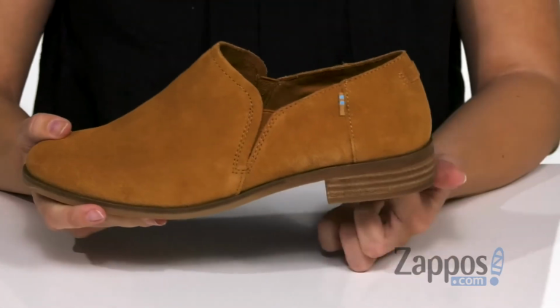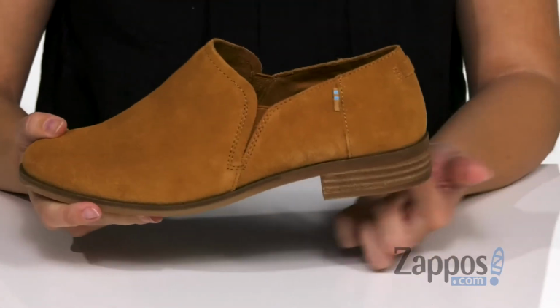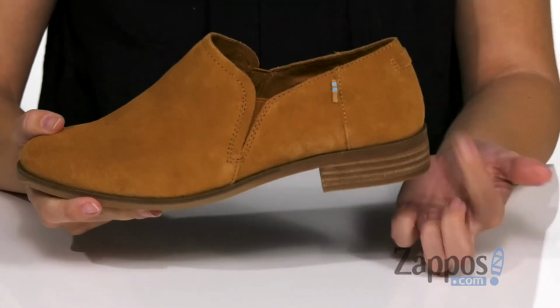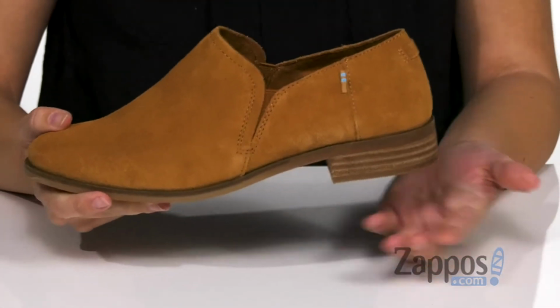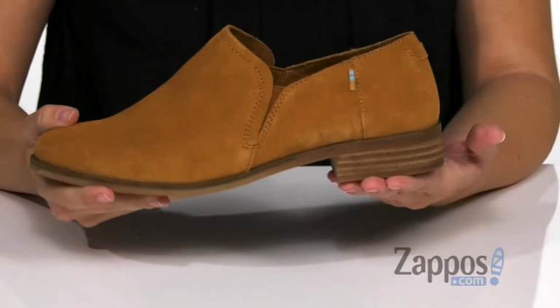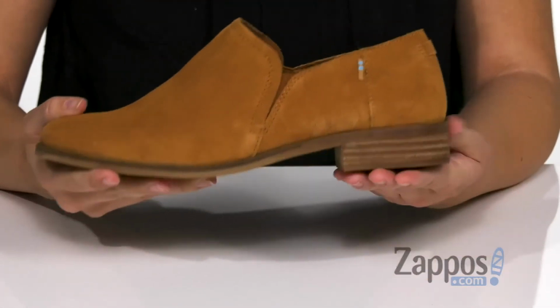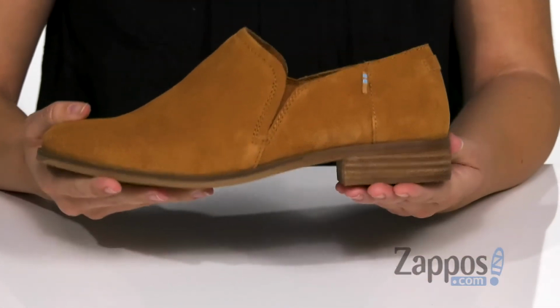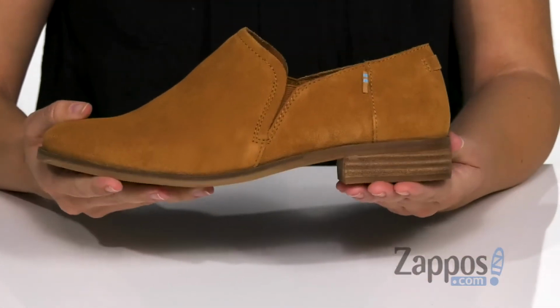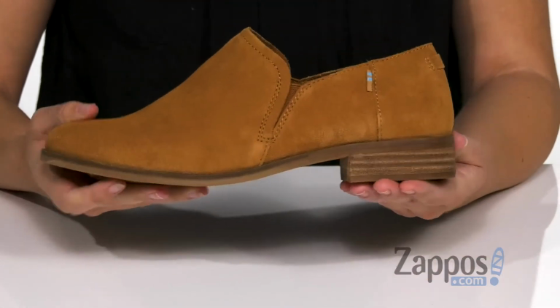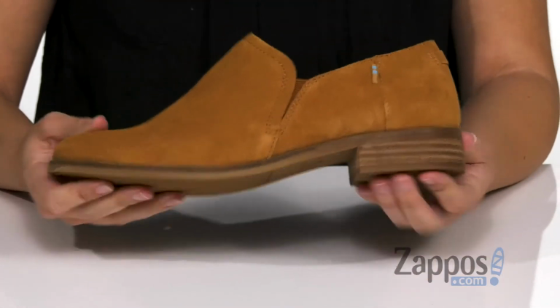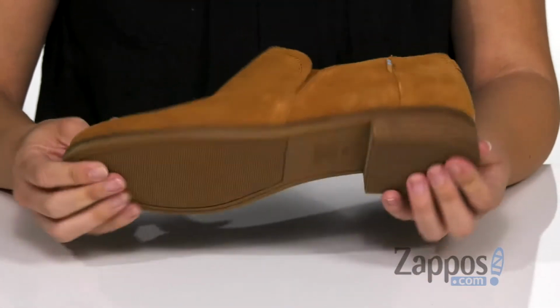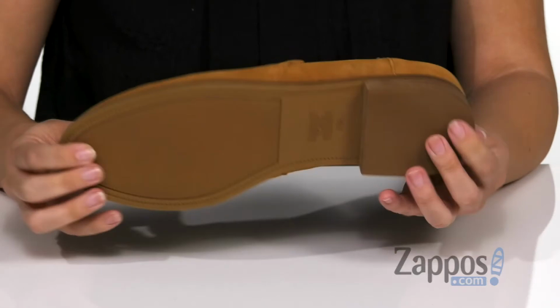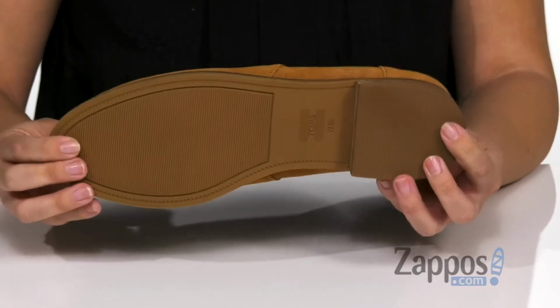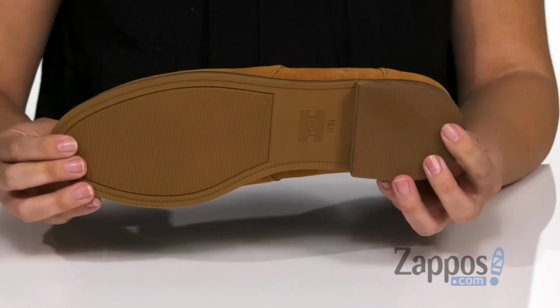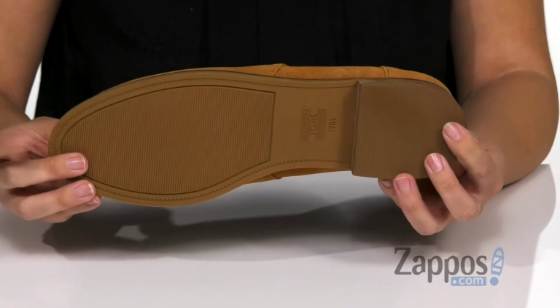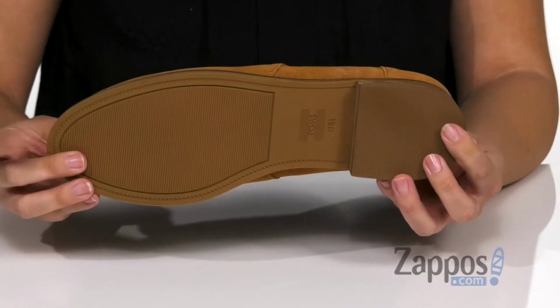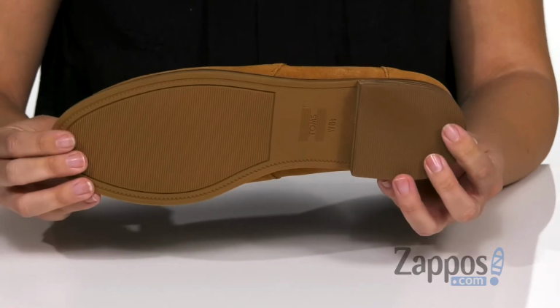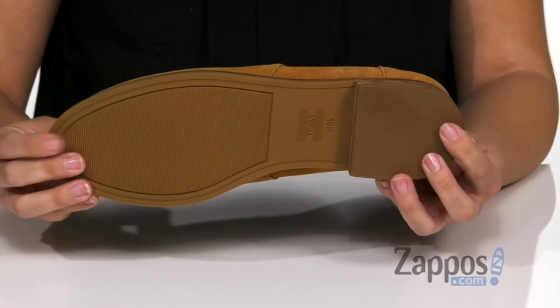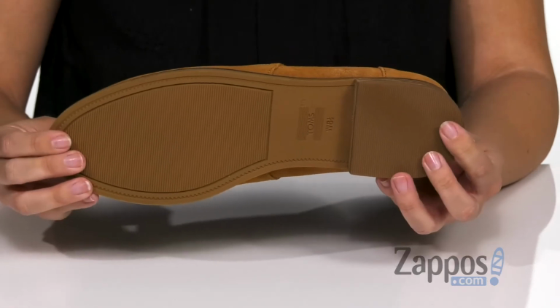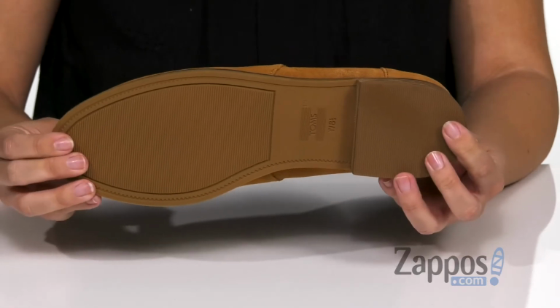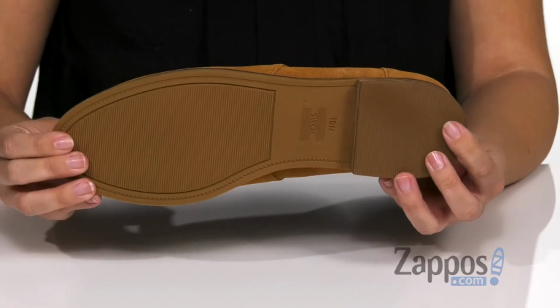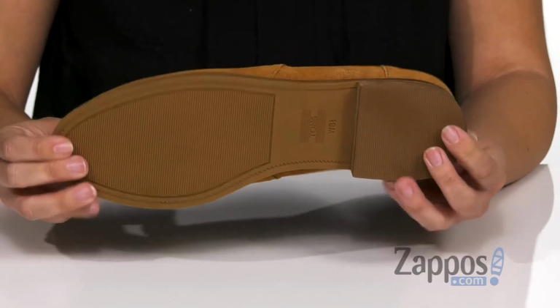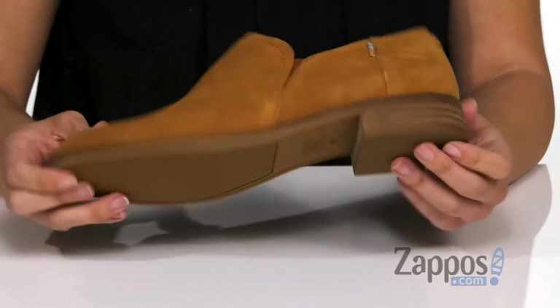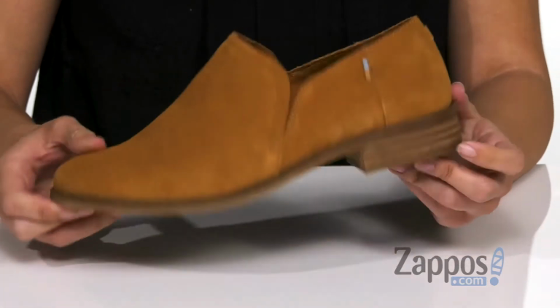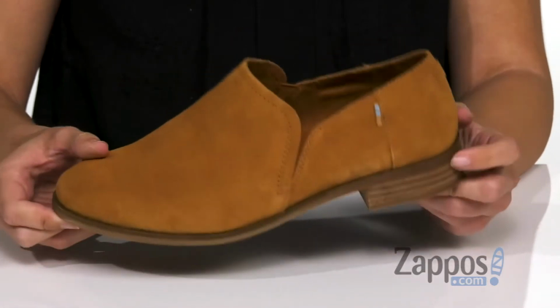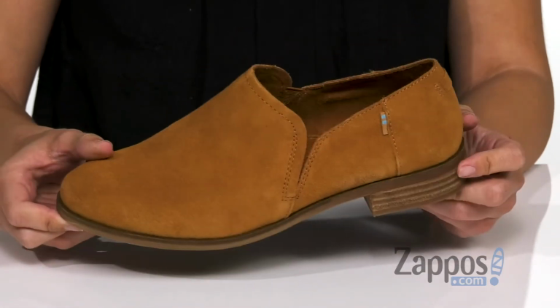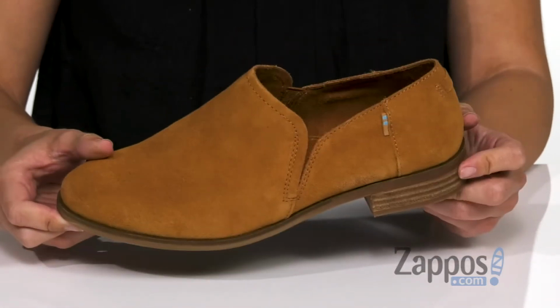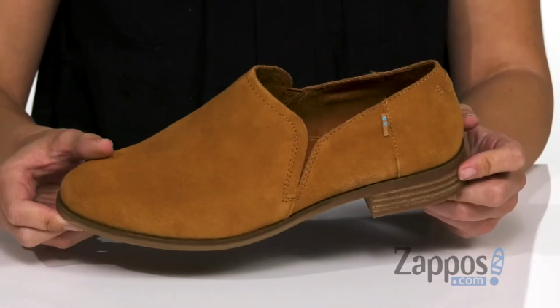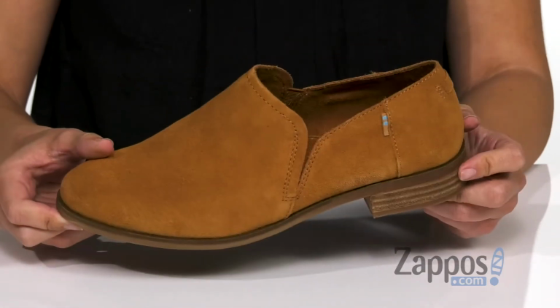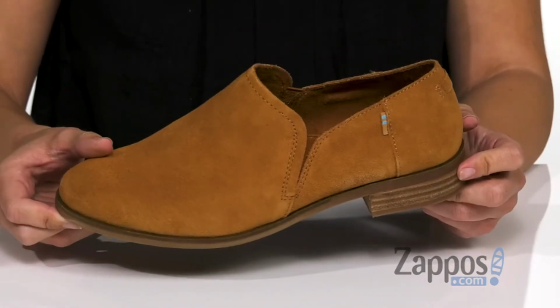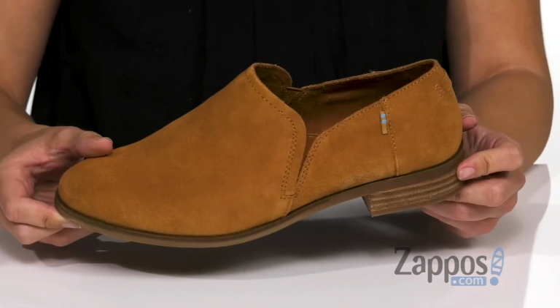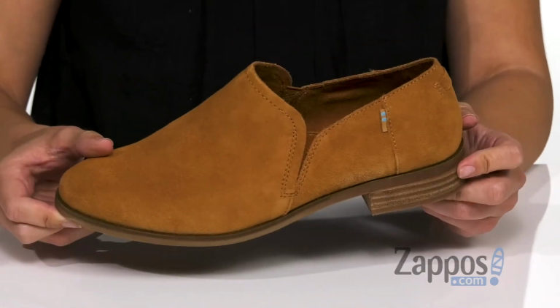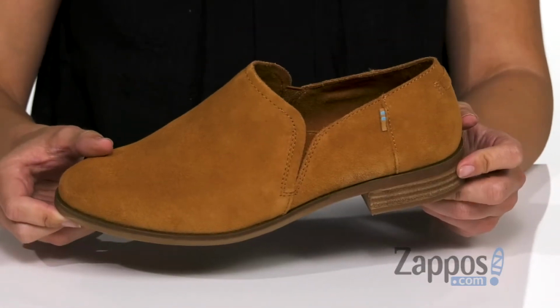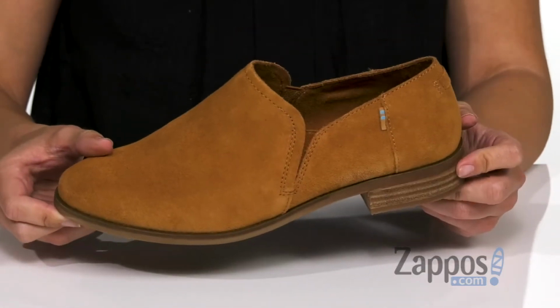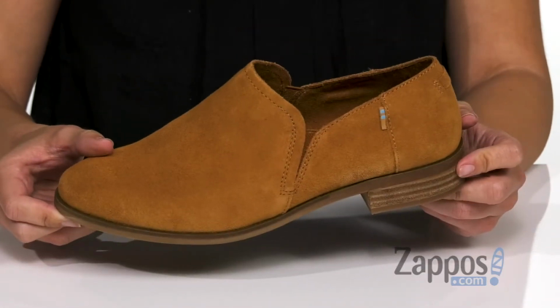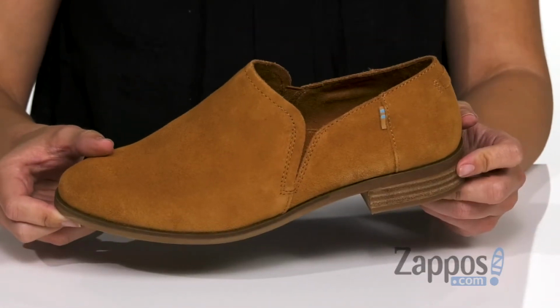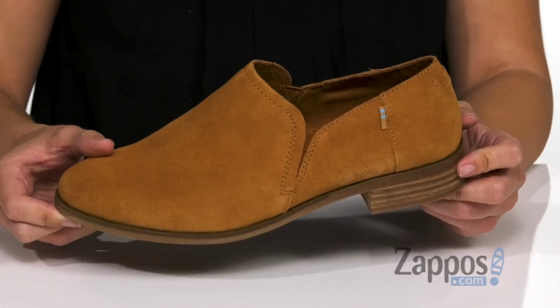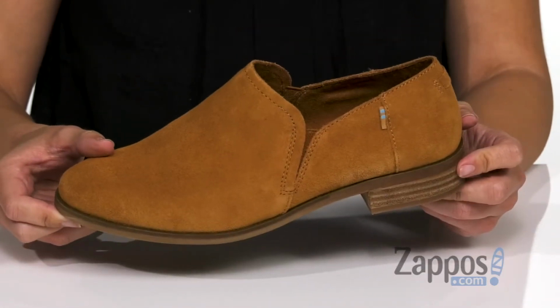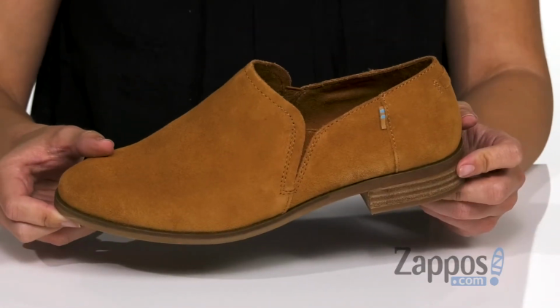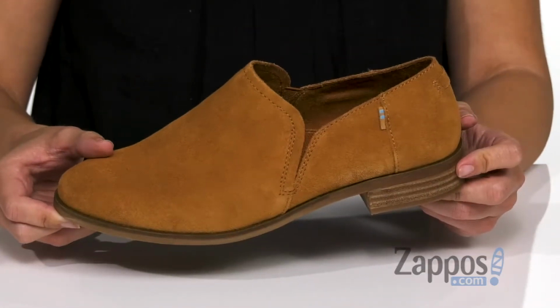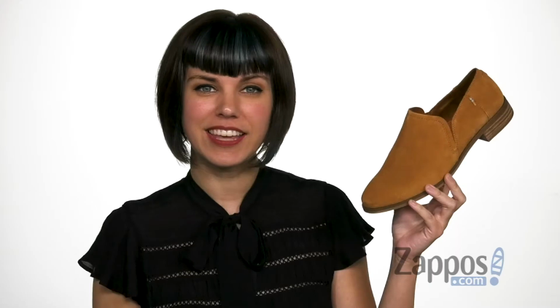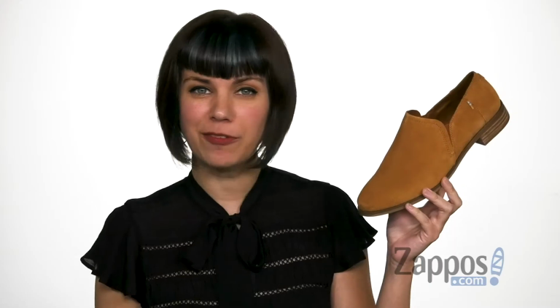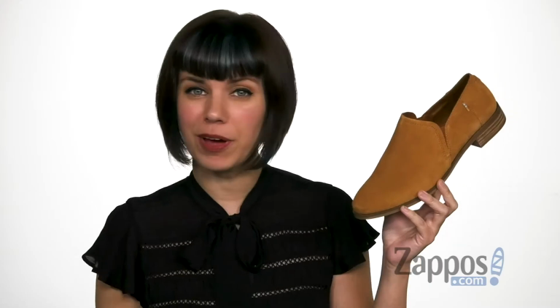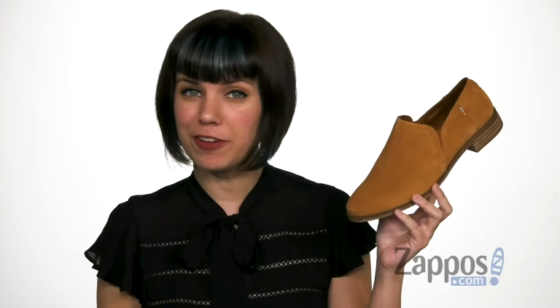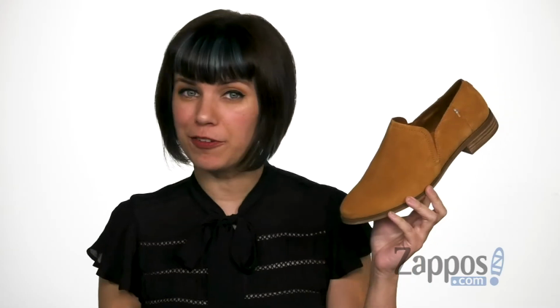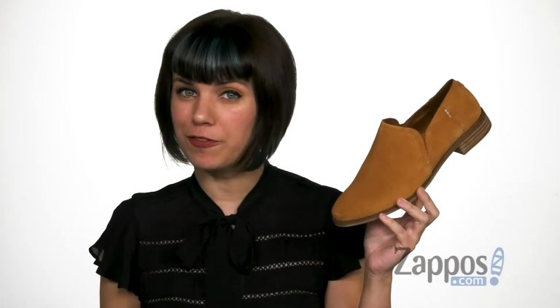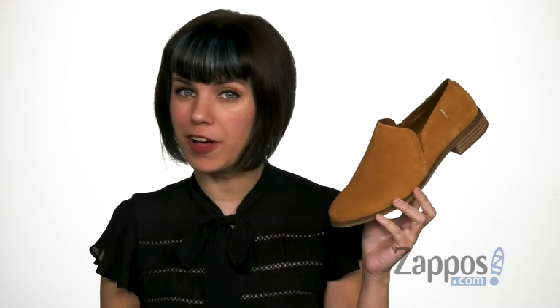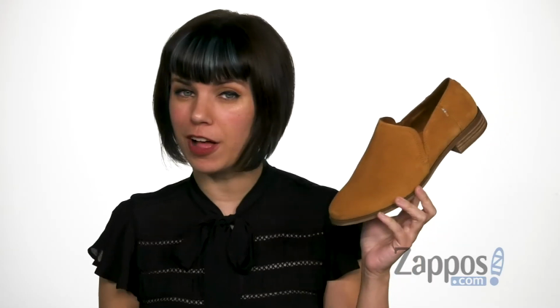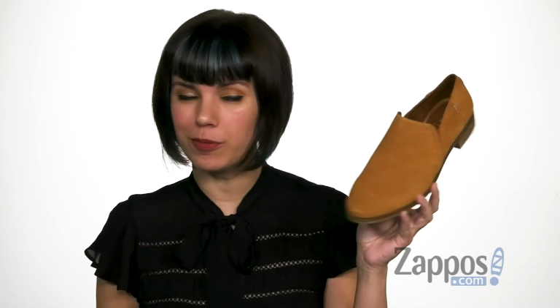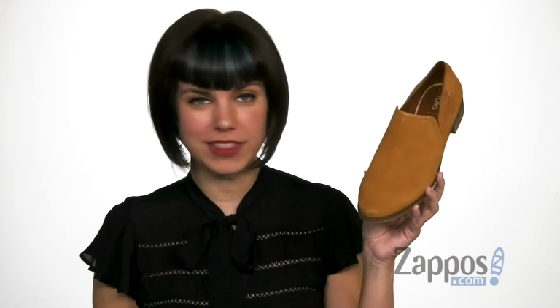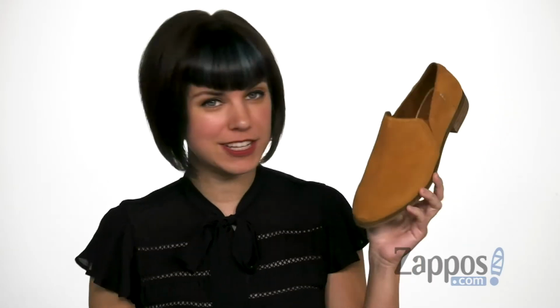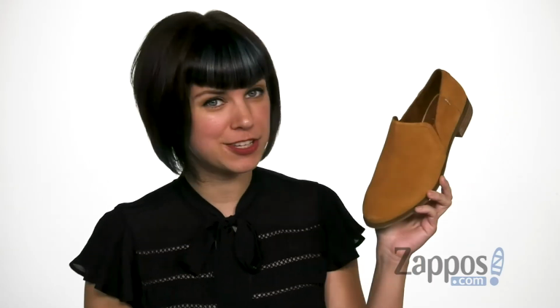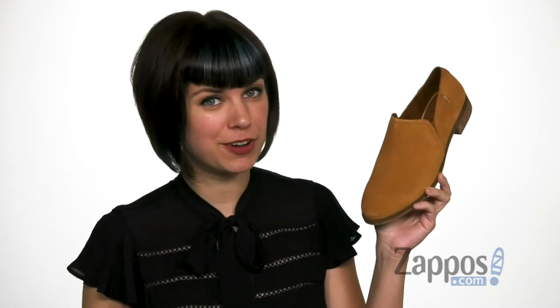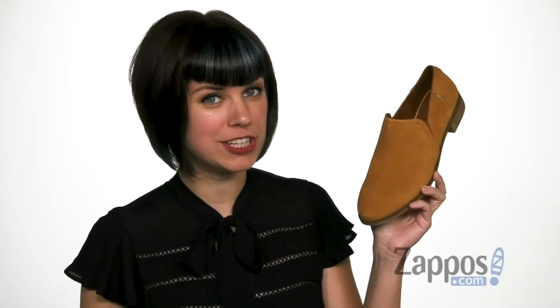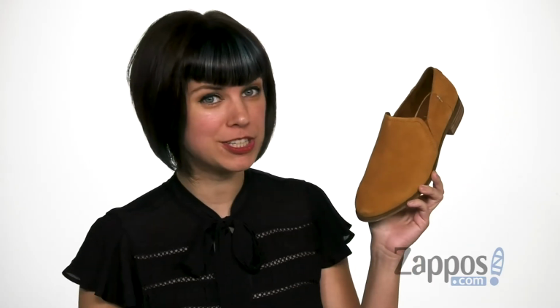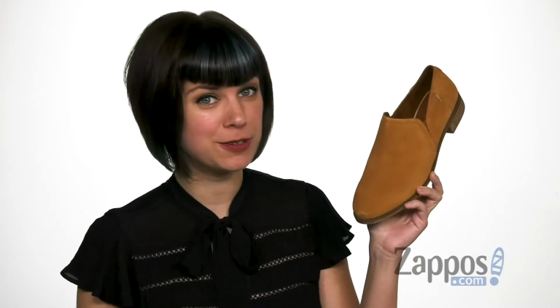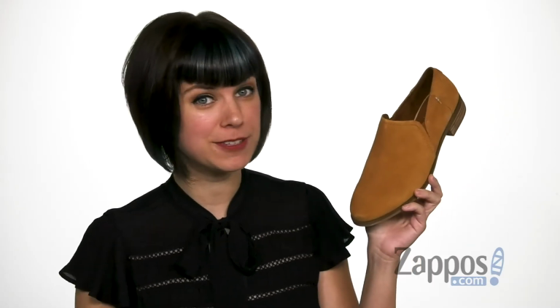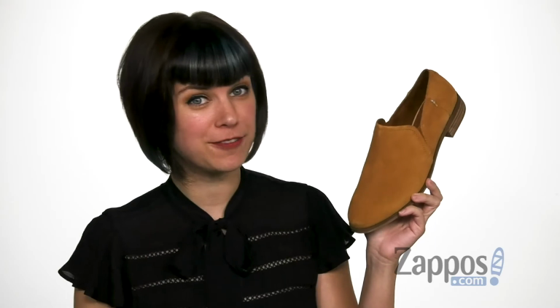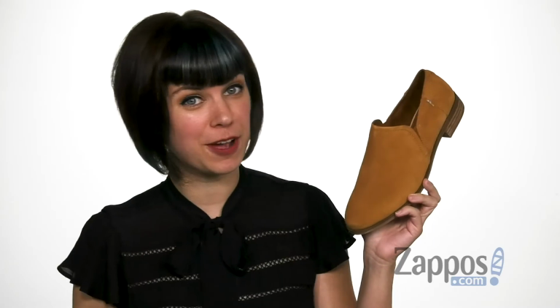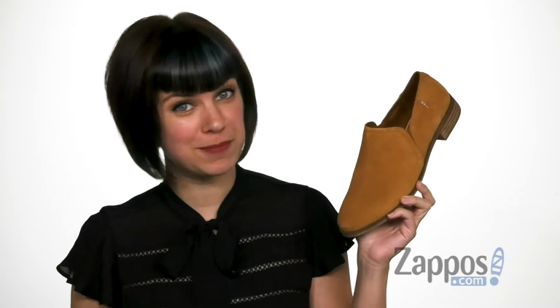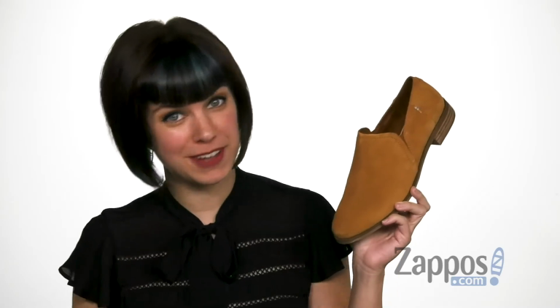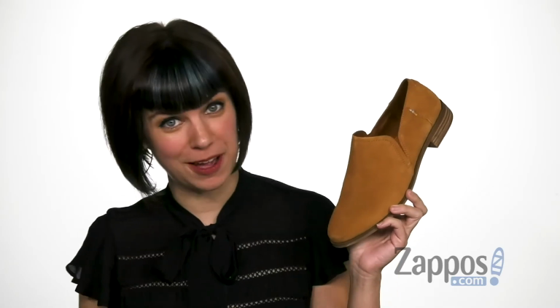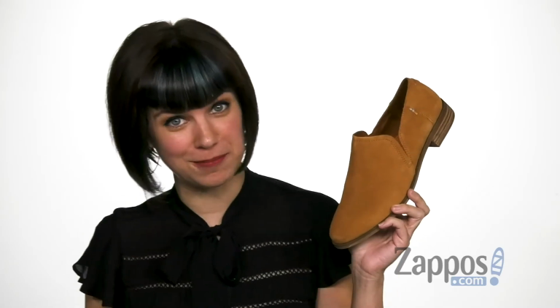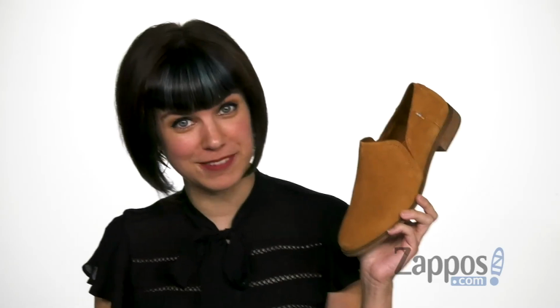There is a low stacked heel as well, and the bottom is a rubber outsole. Get ready for fall with these great shoes from Toms.